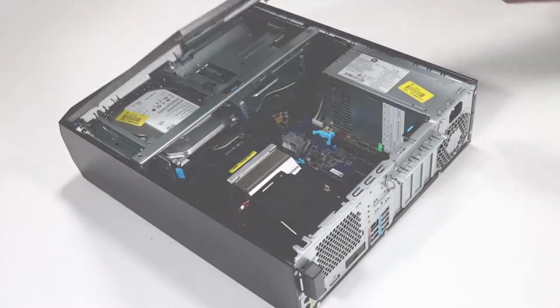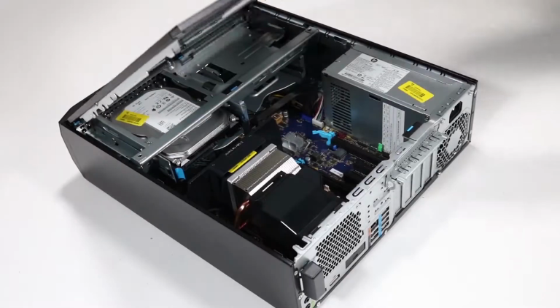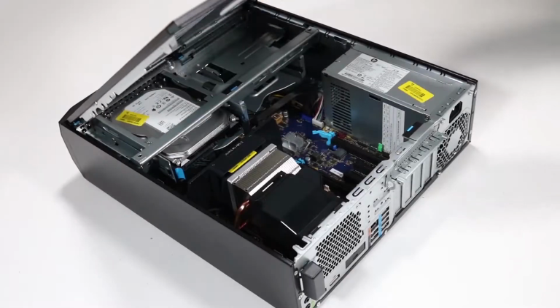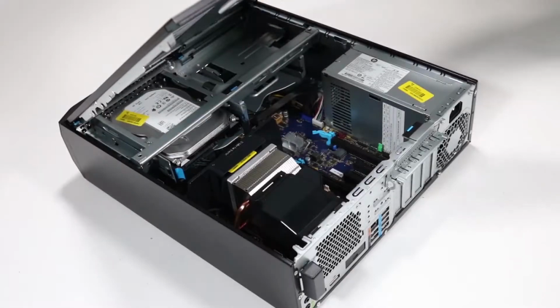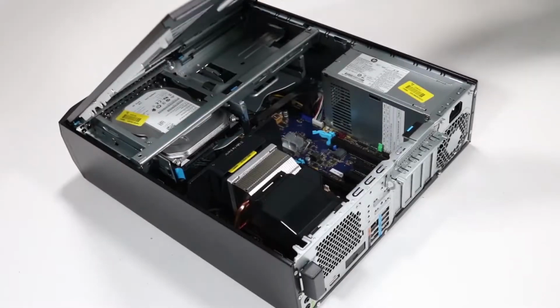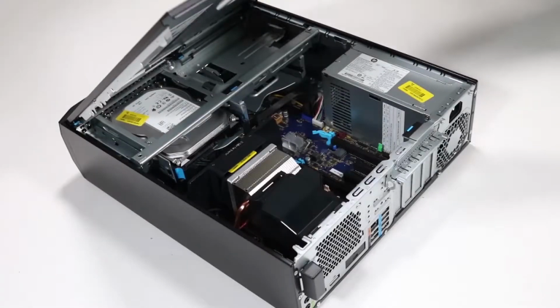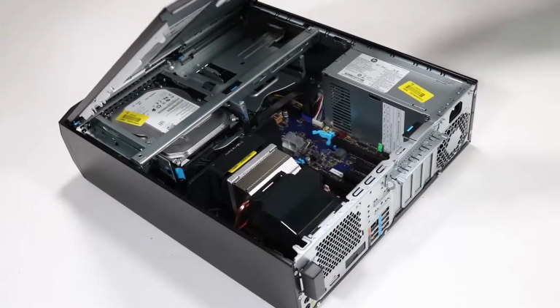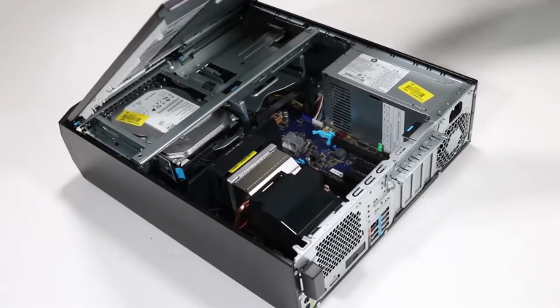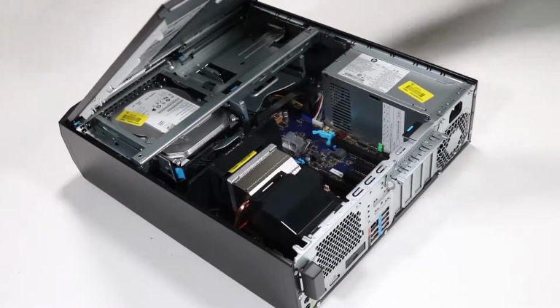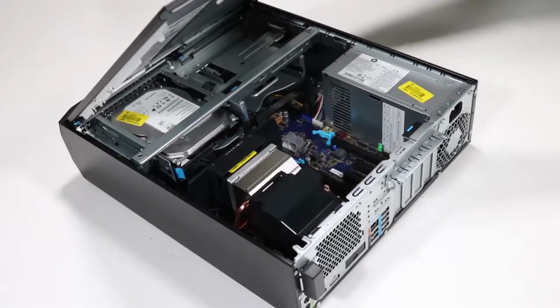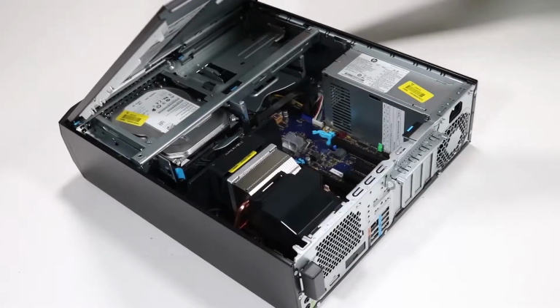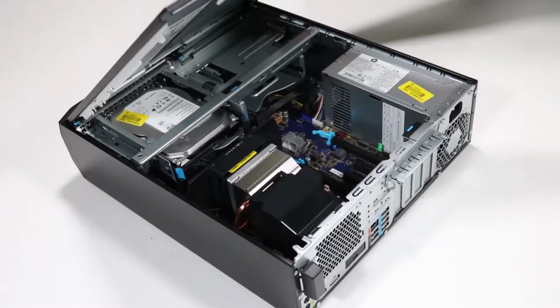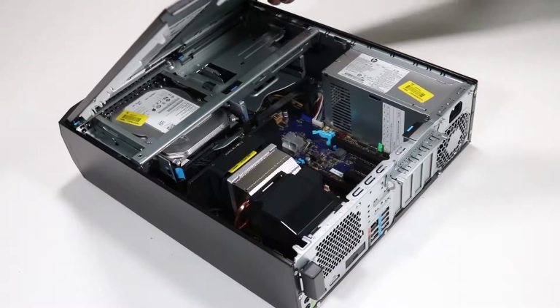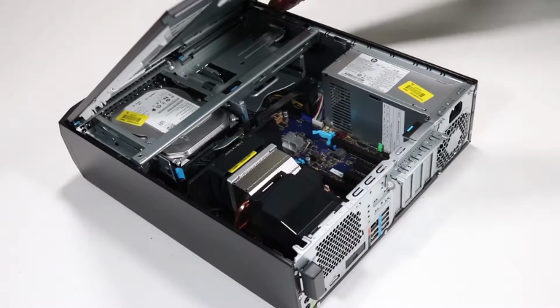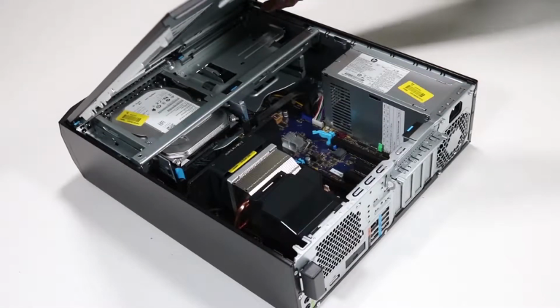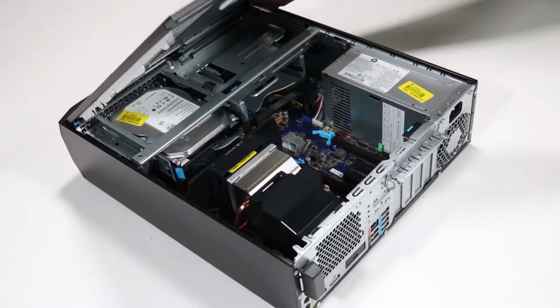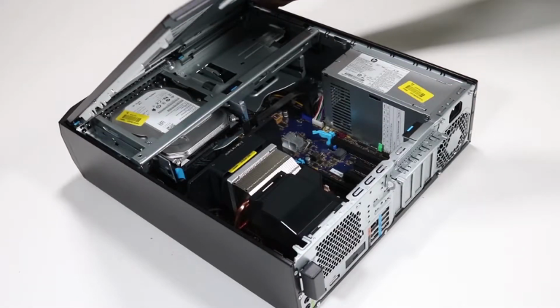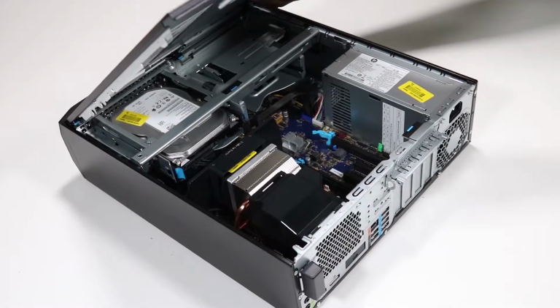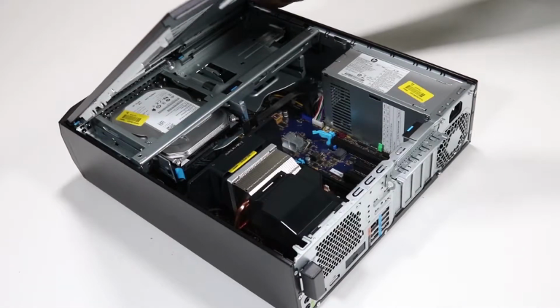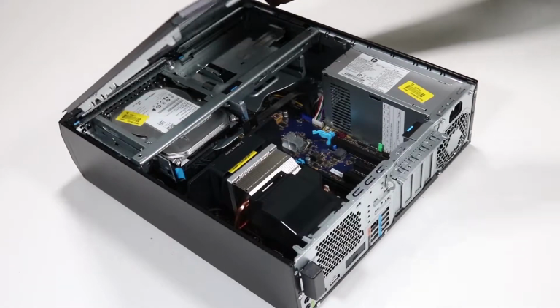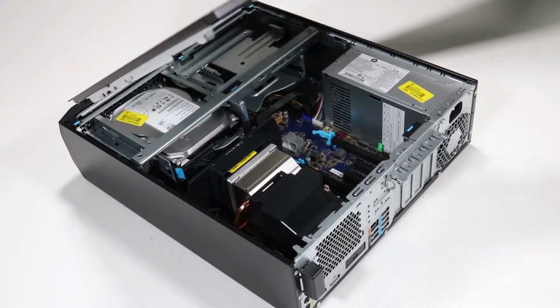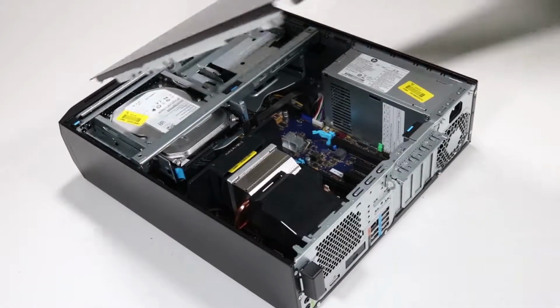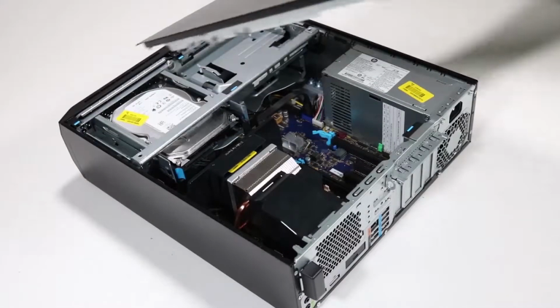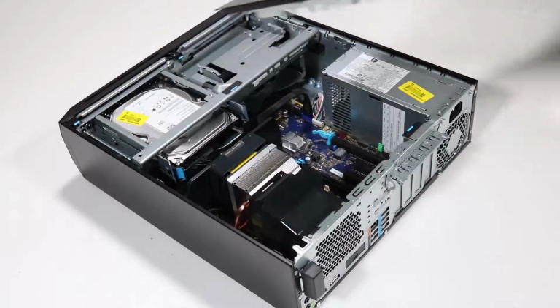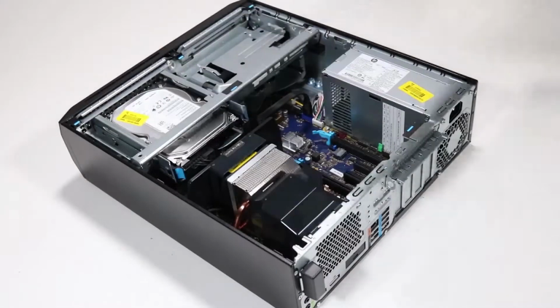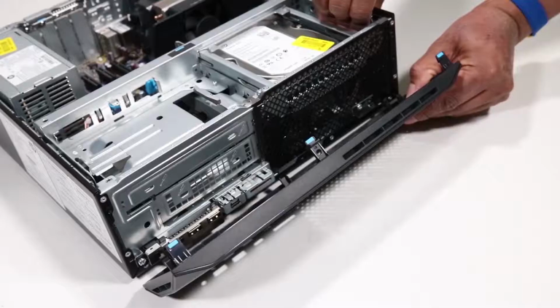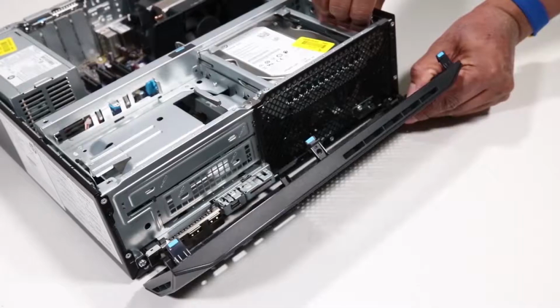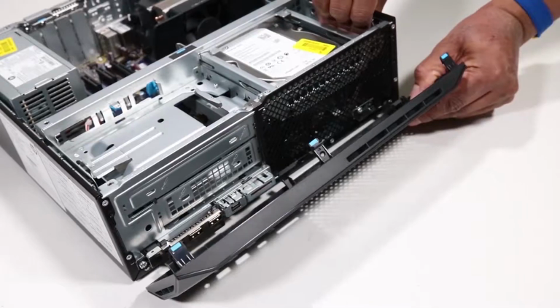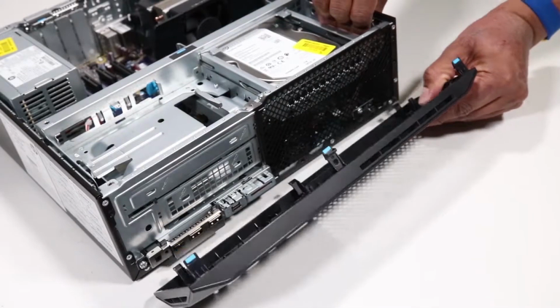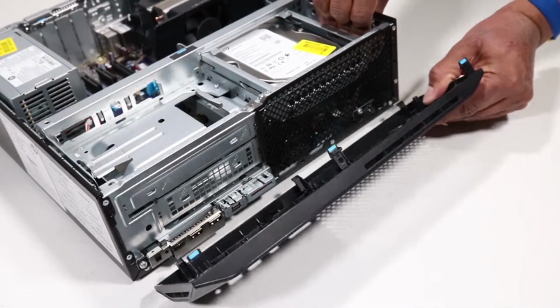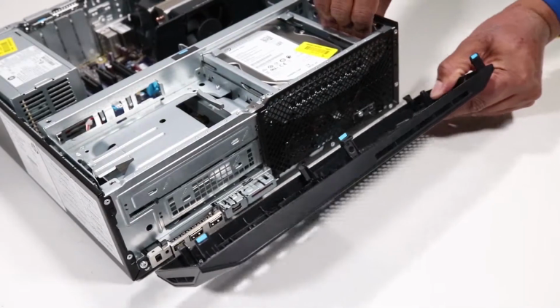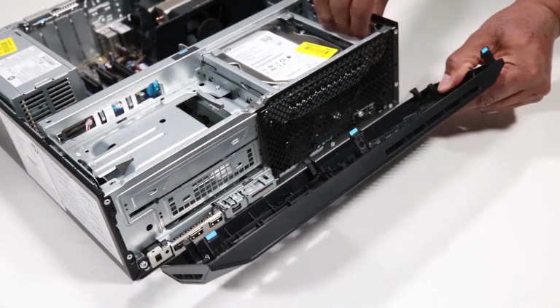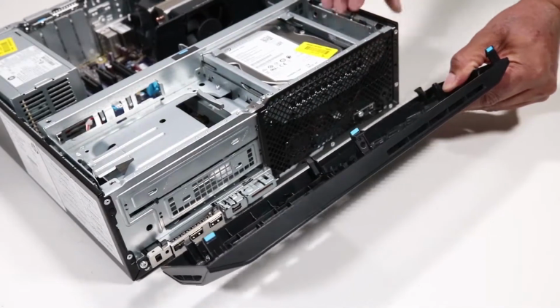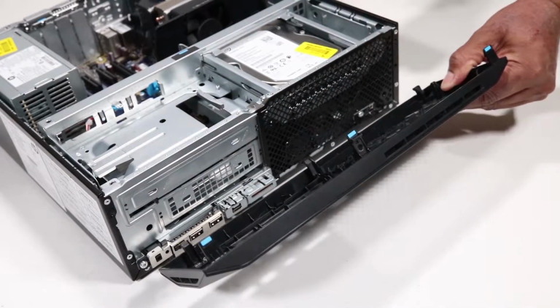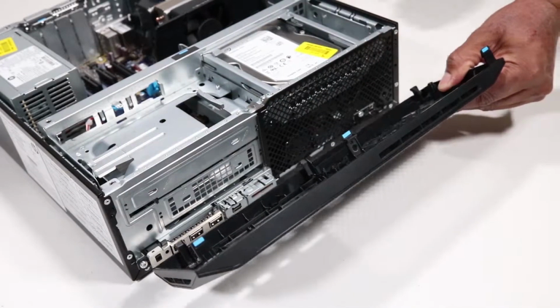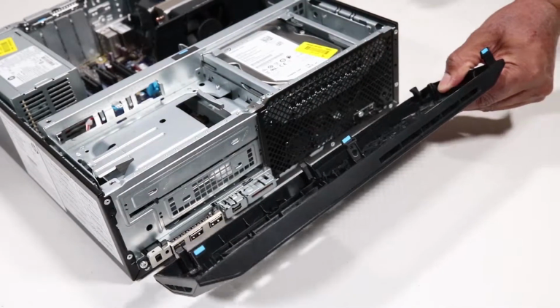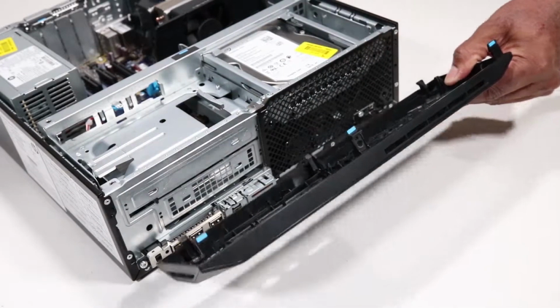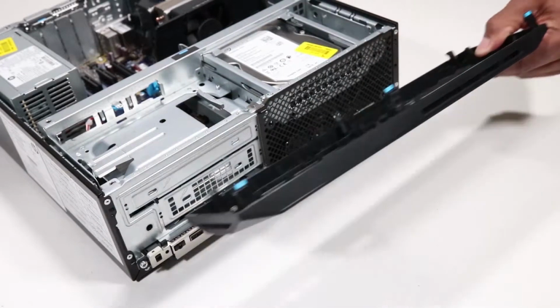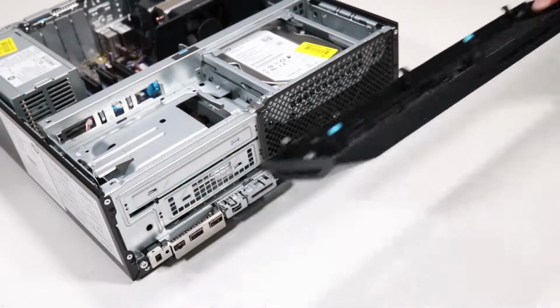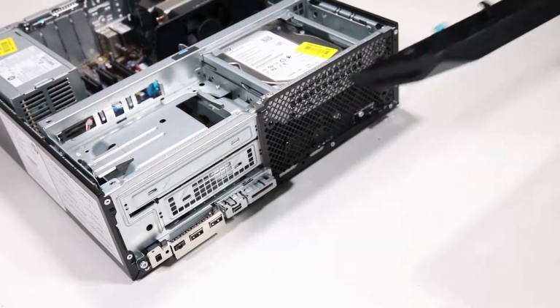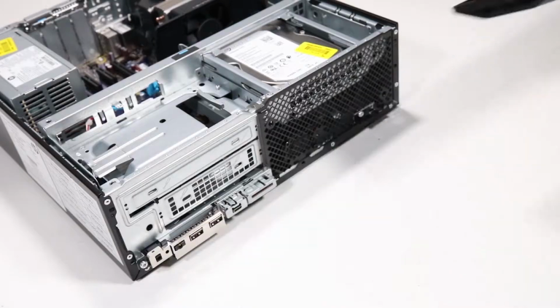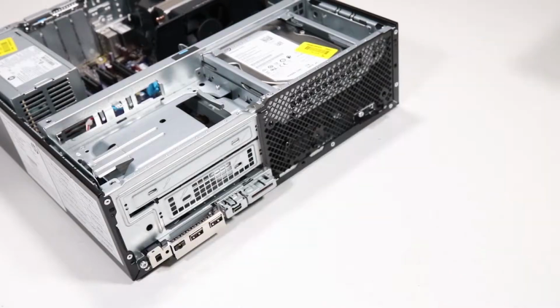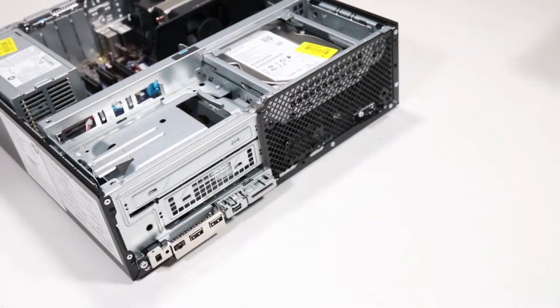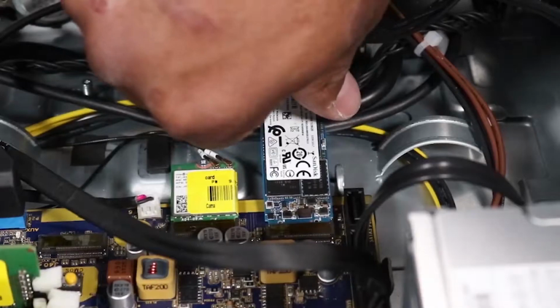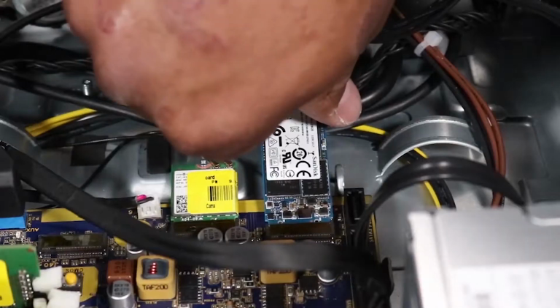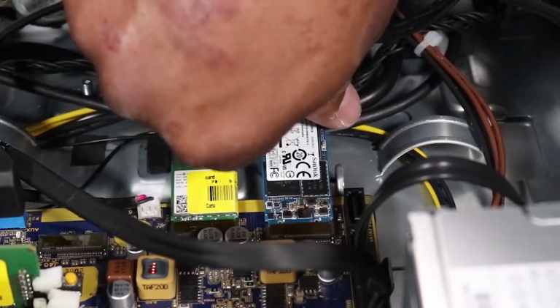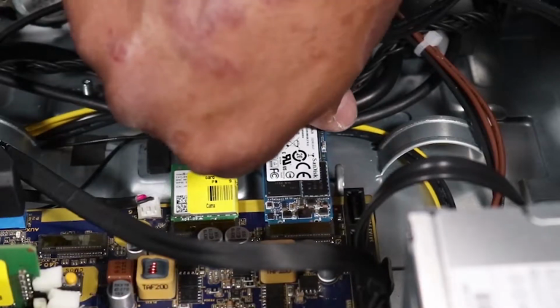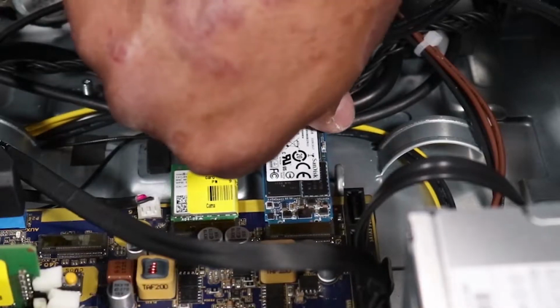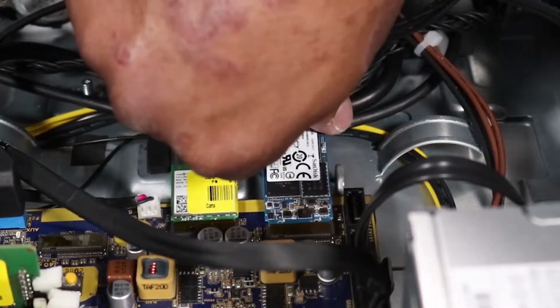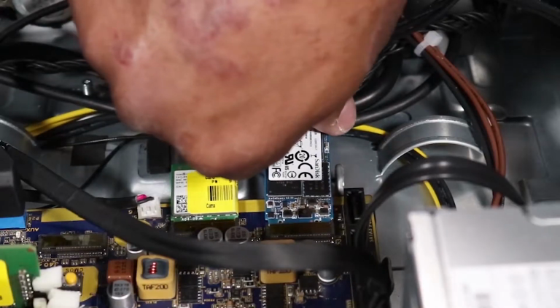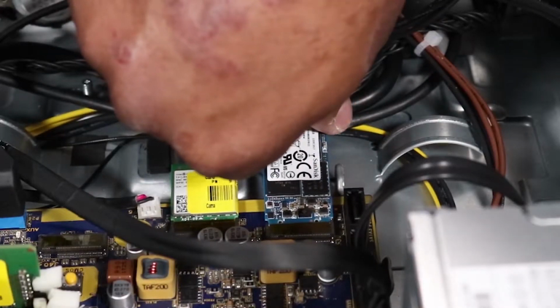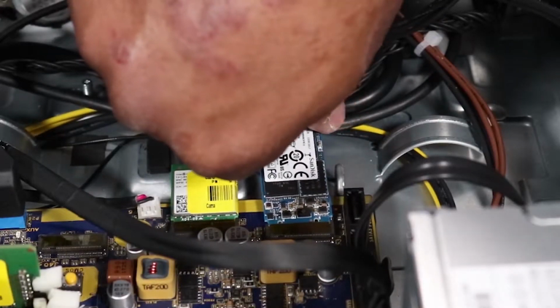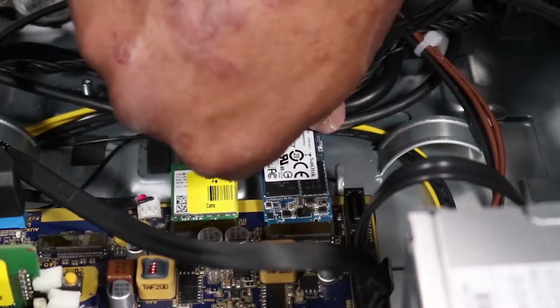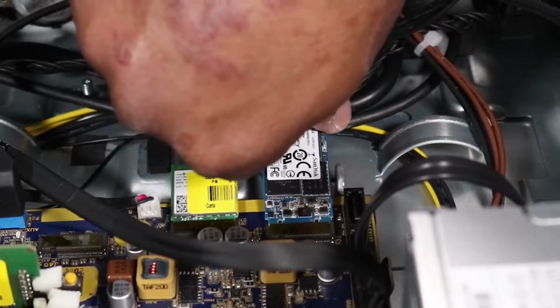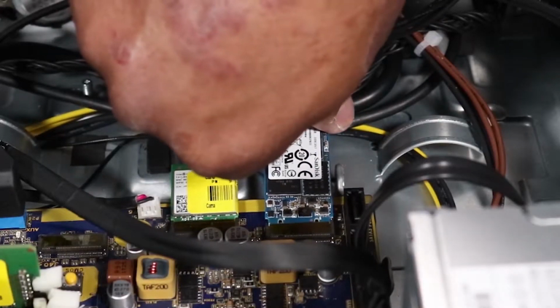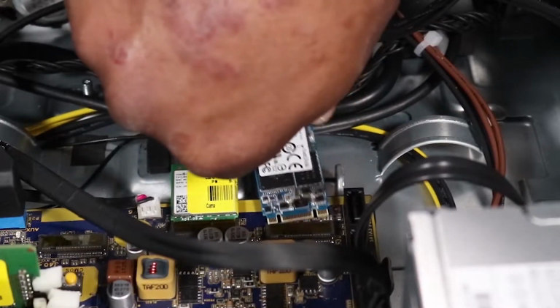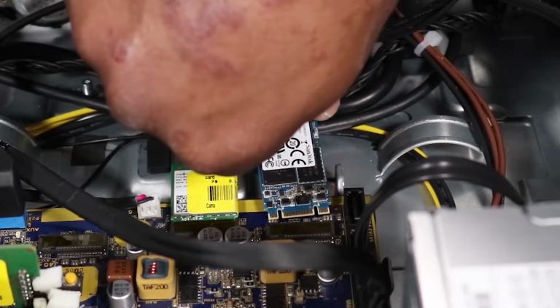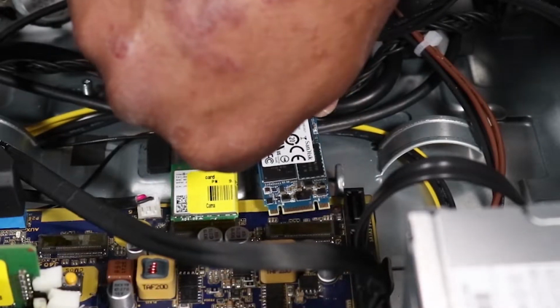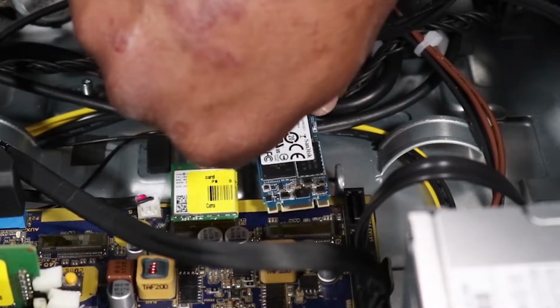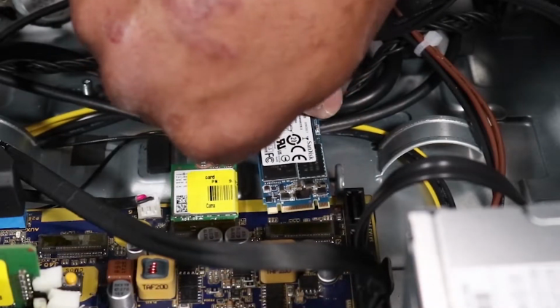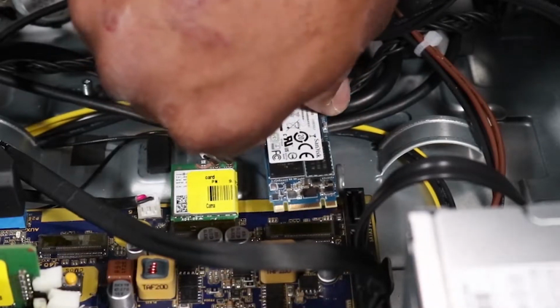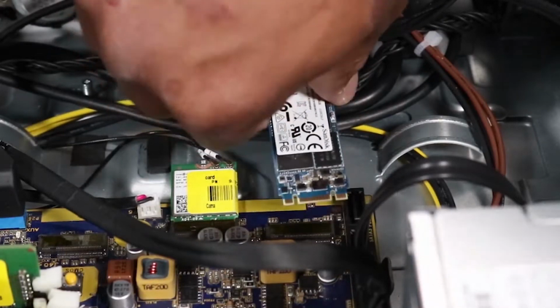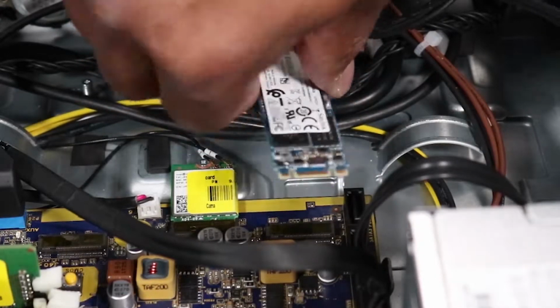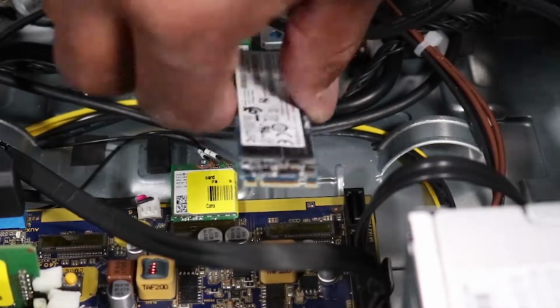Before you begin, remove the access panel, the front bezel, and the M.2 solid-state drive if installed.